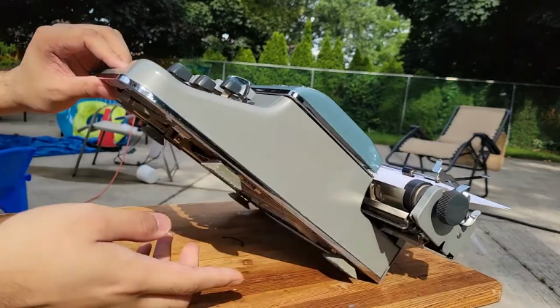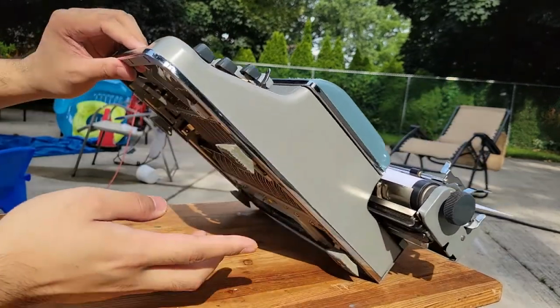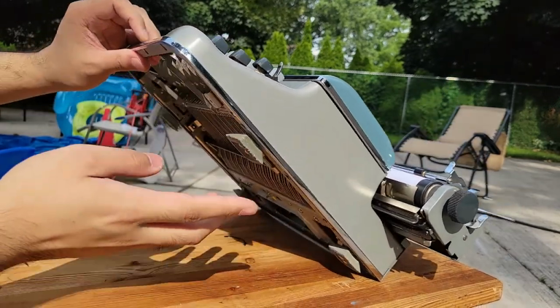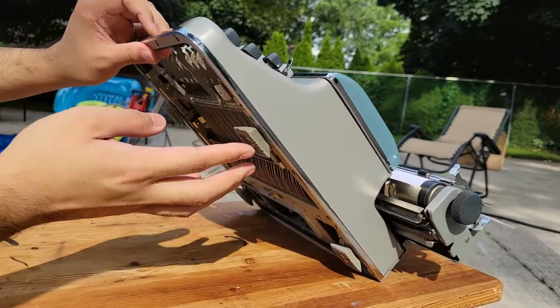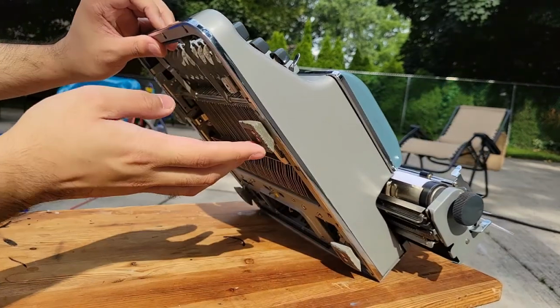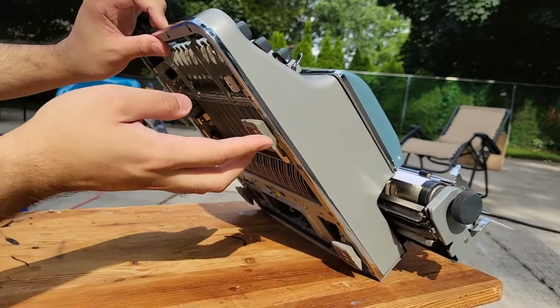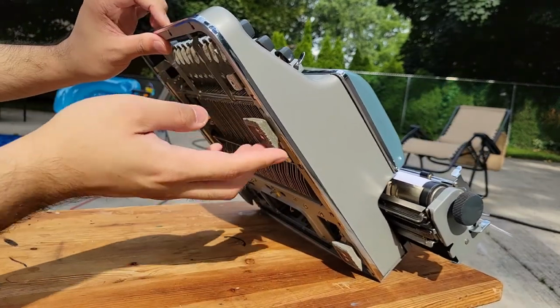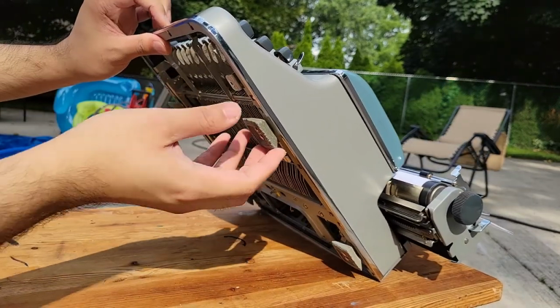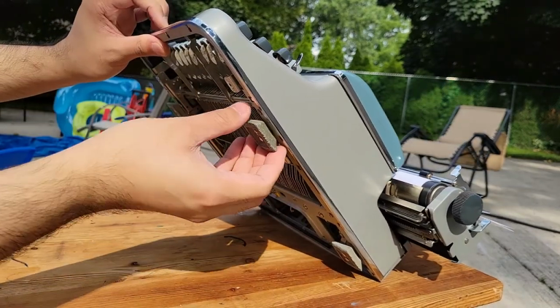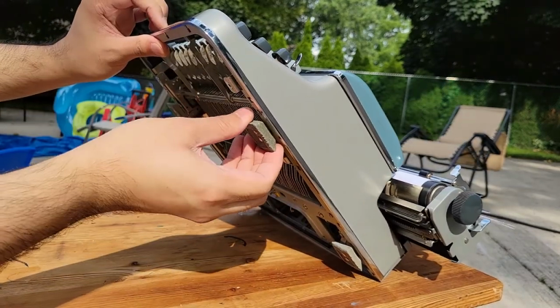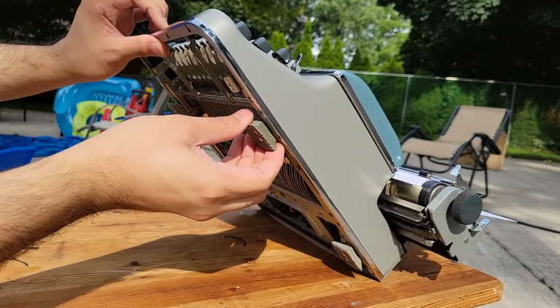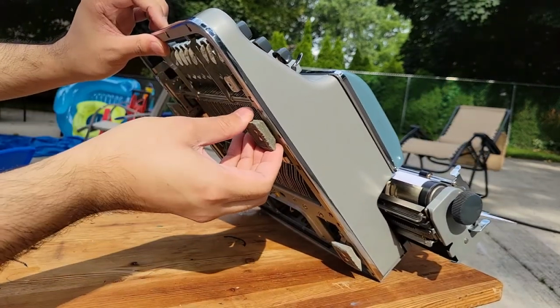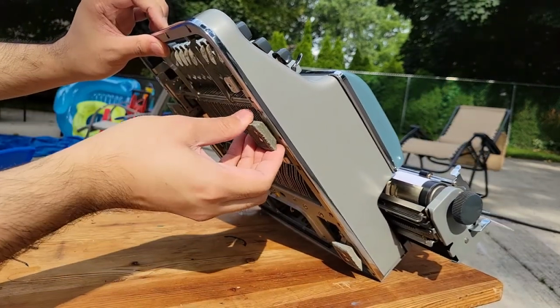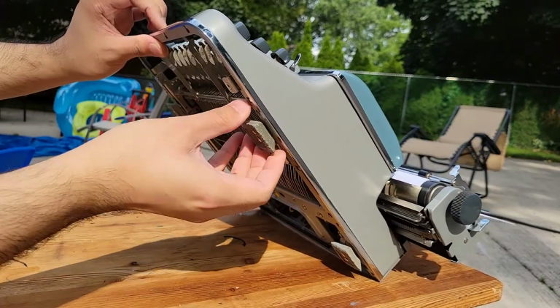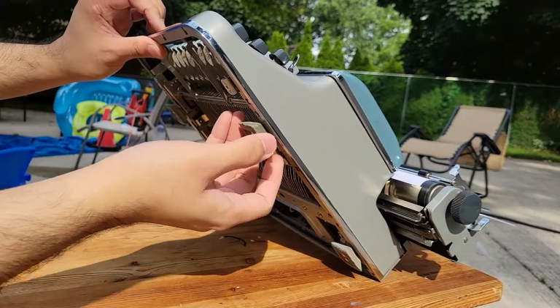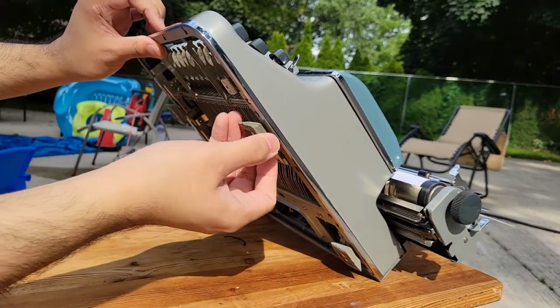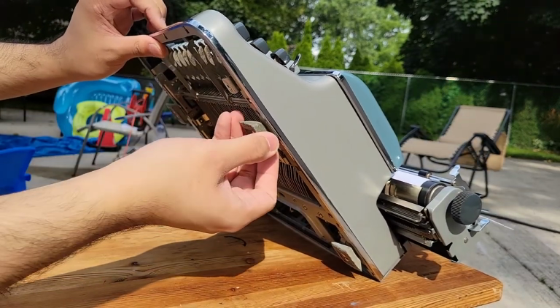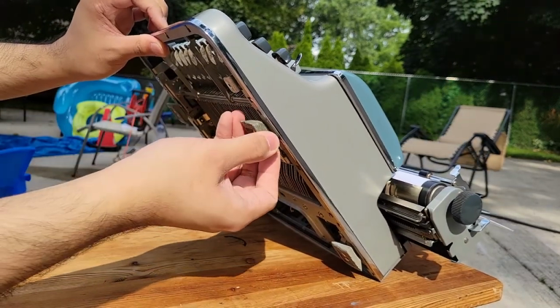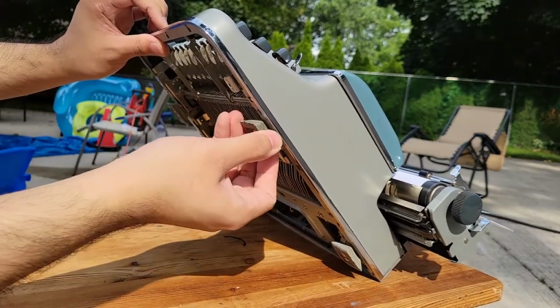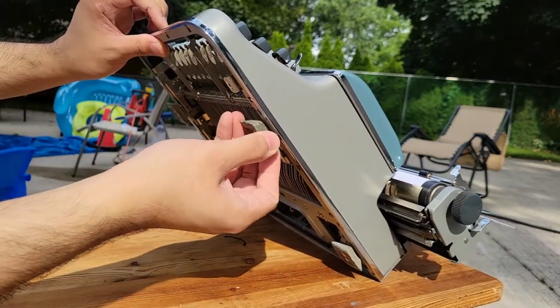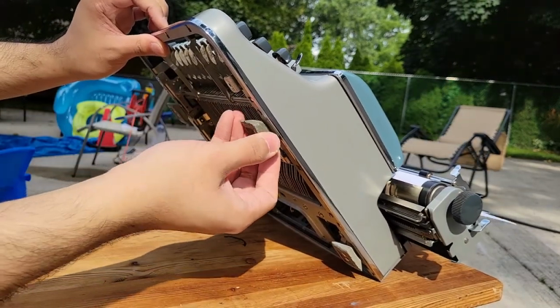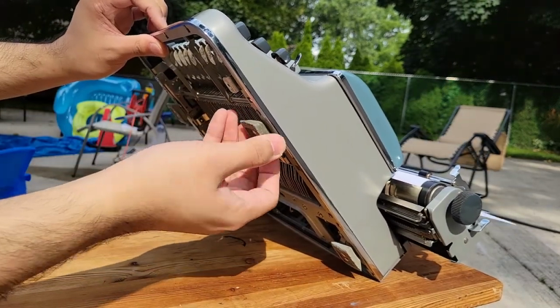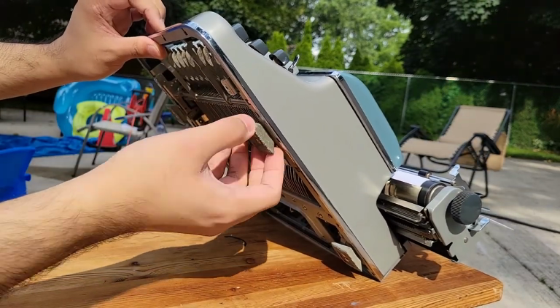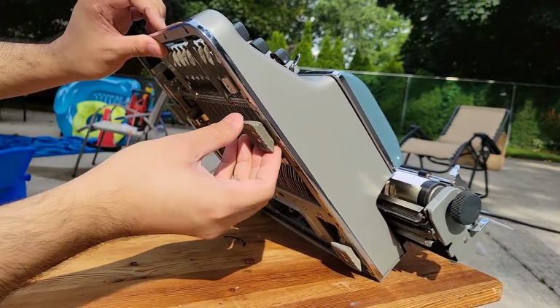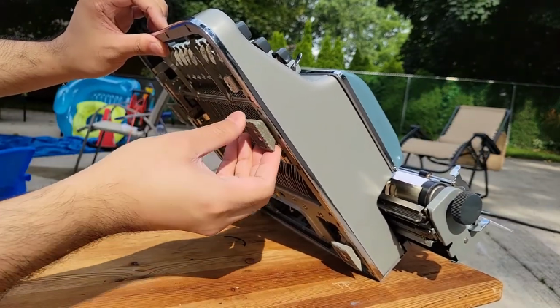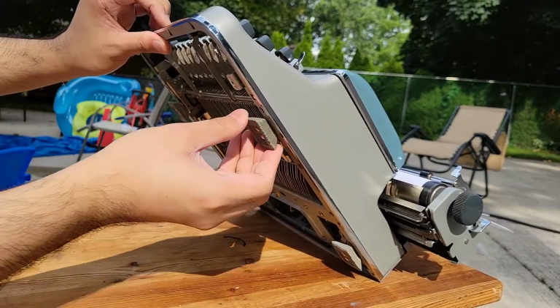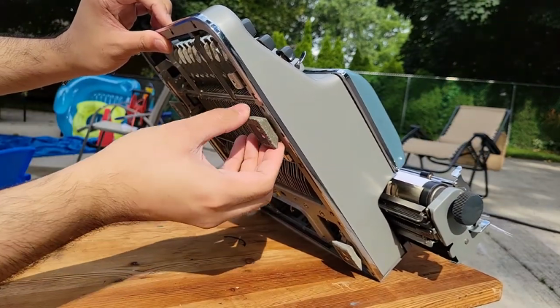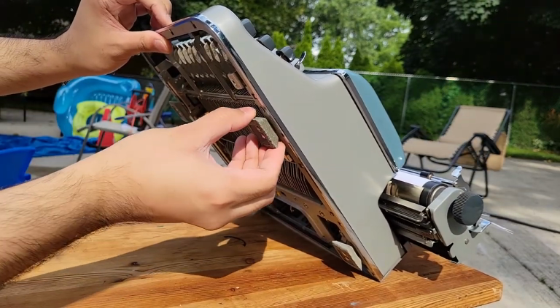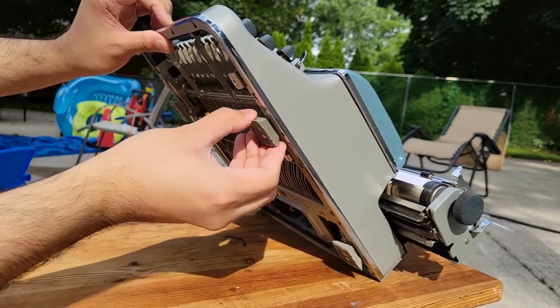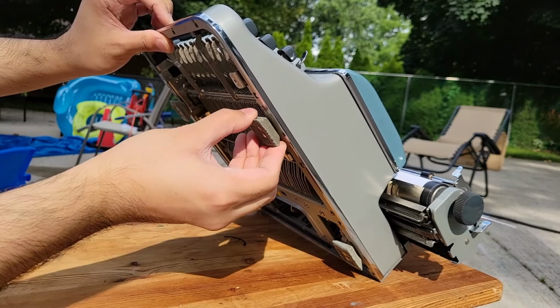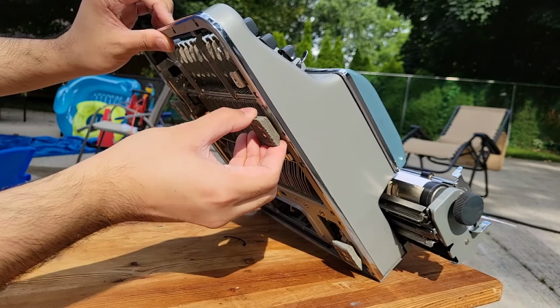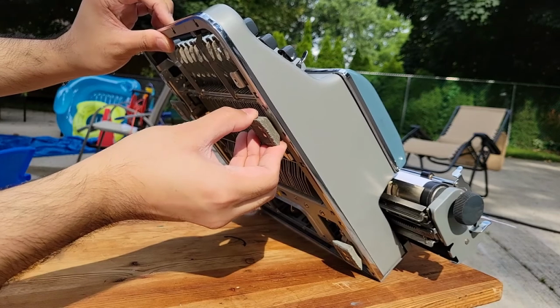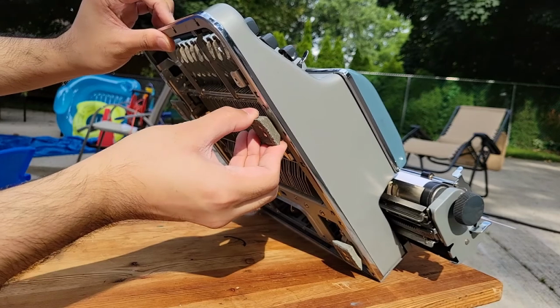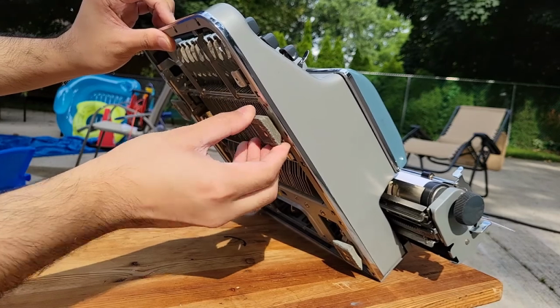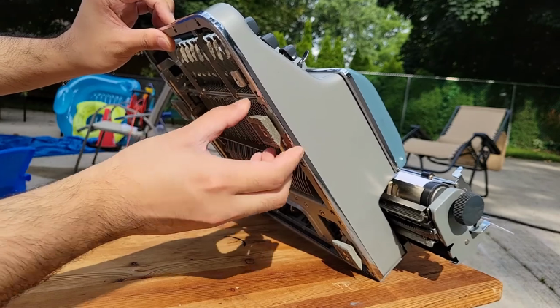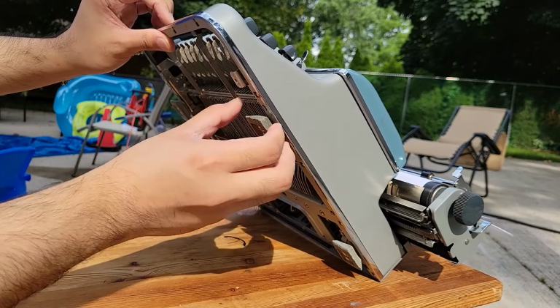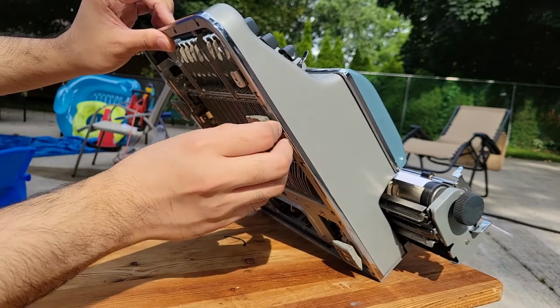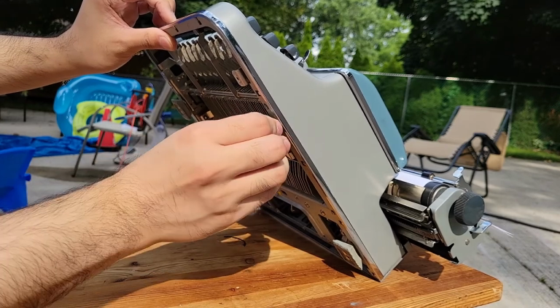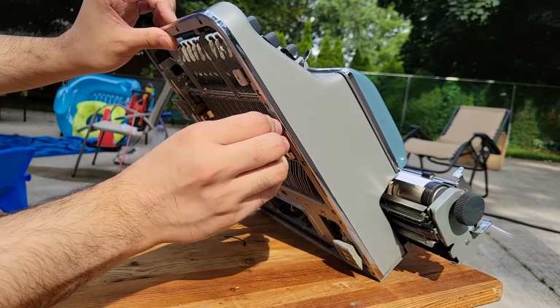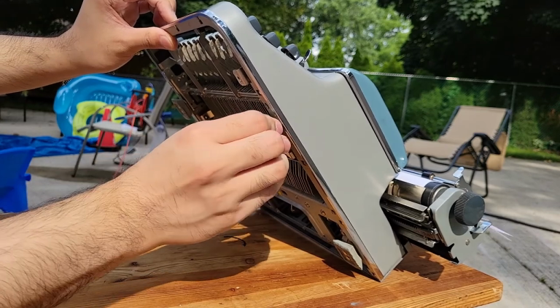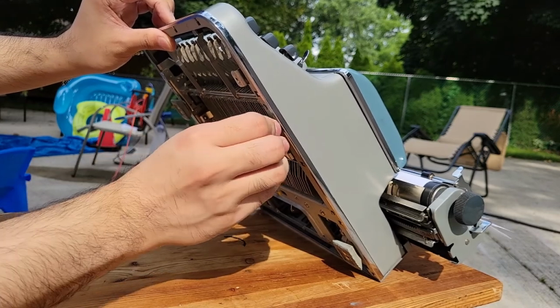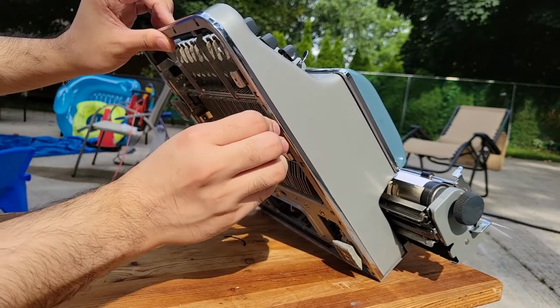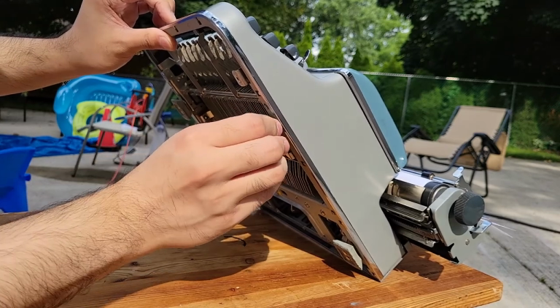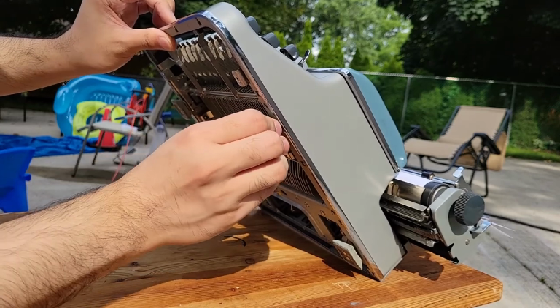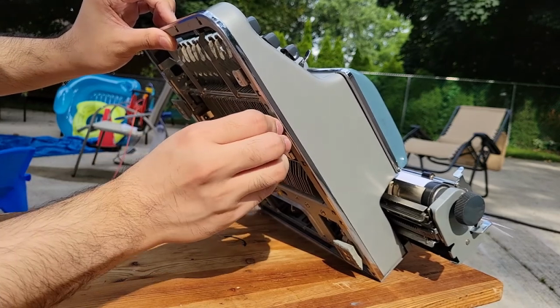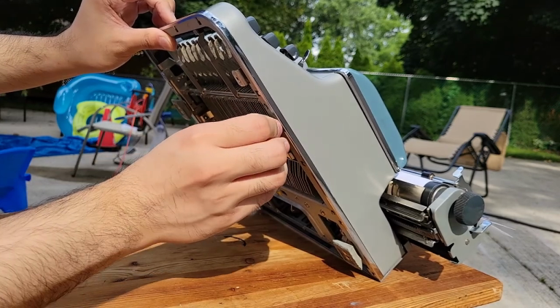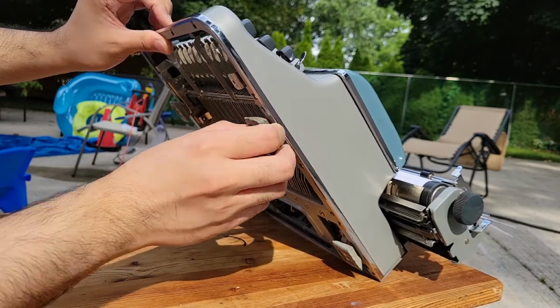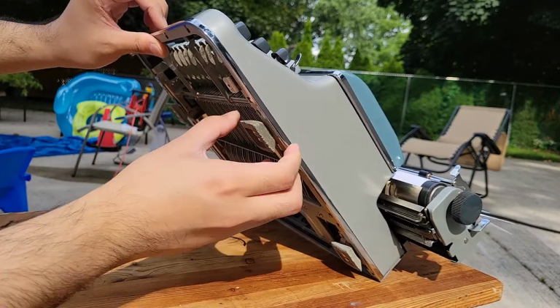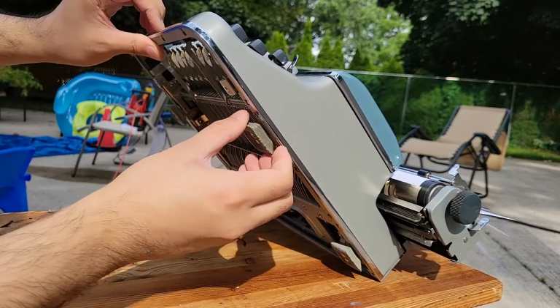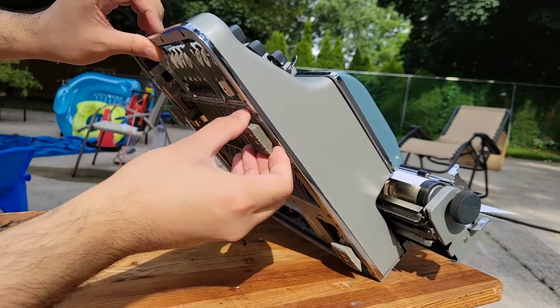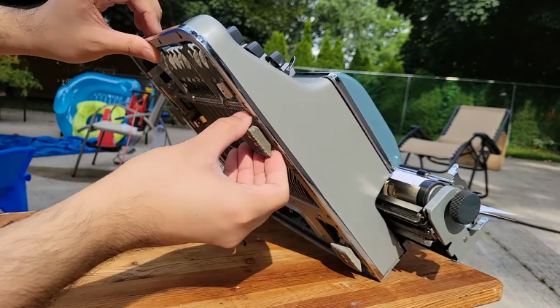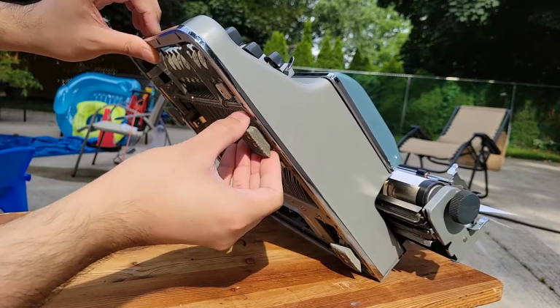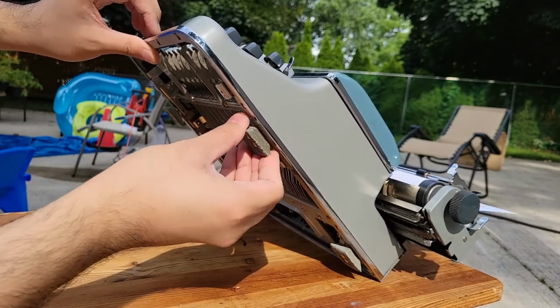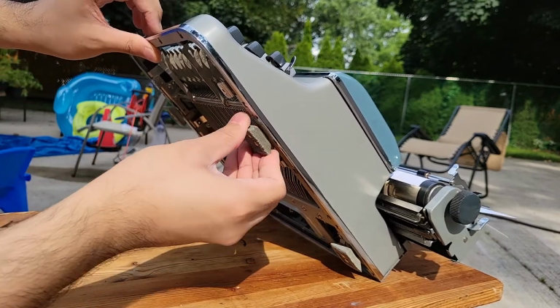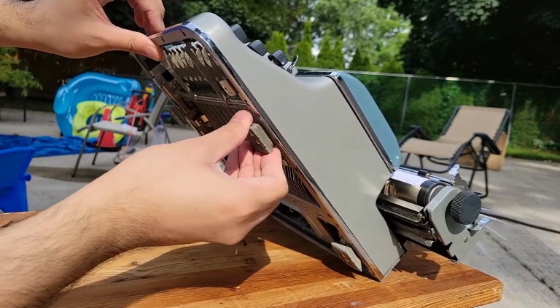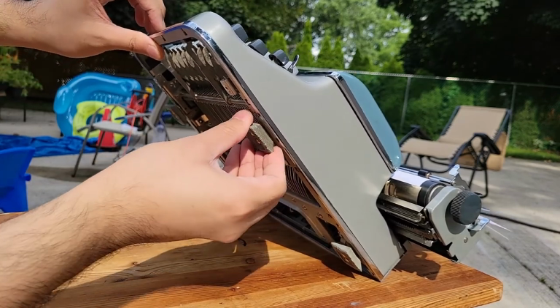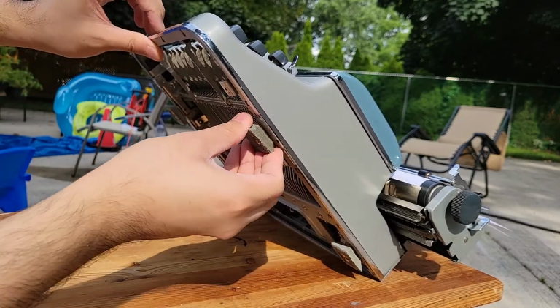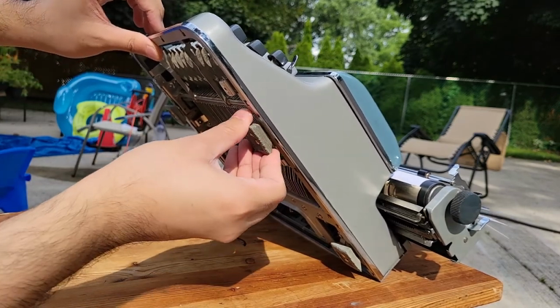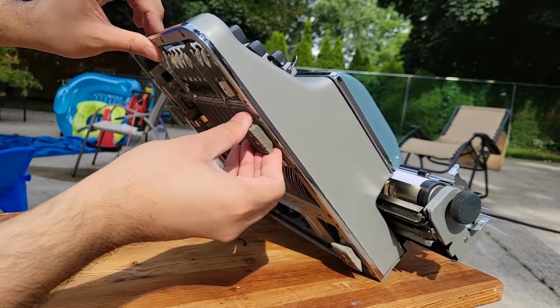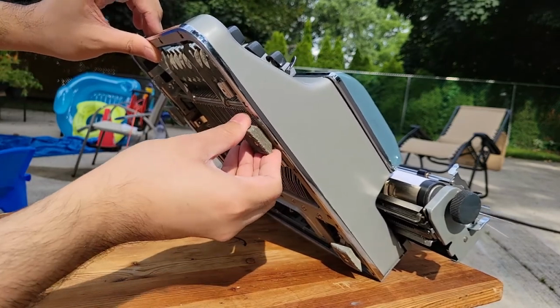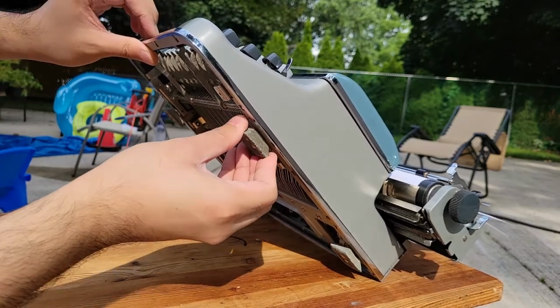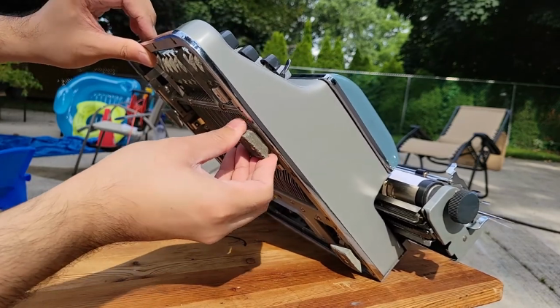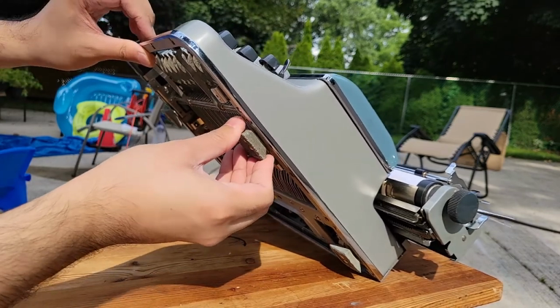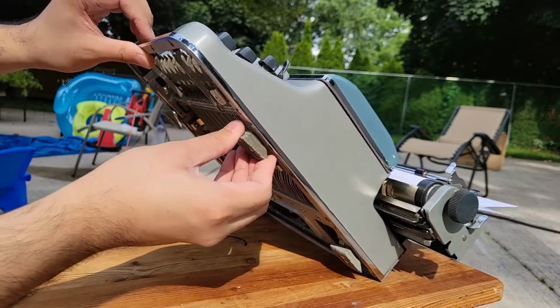The feet here, though still a bit soft, are rather crusty and in need of replacement.